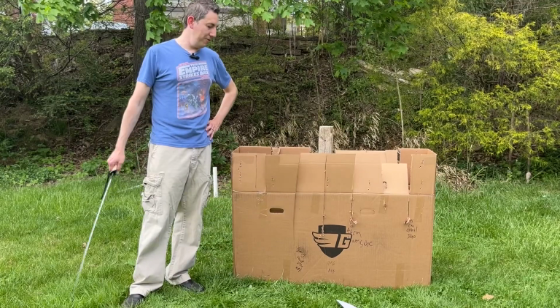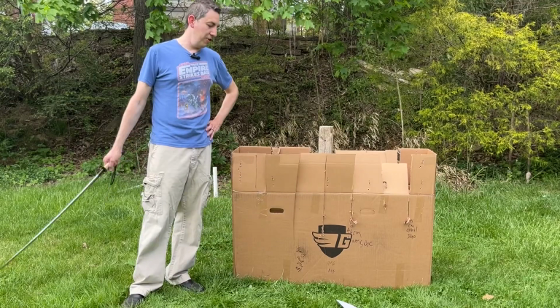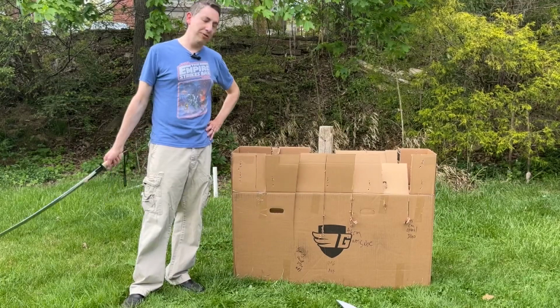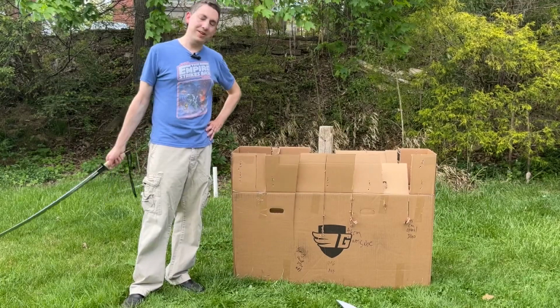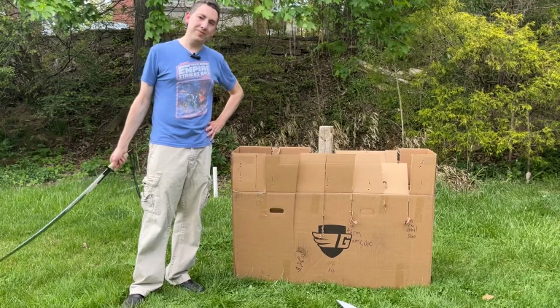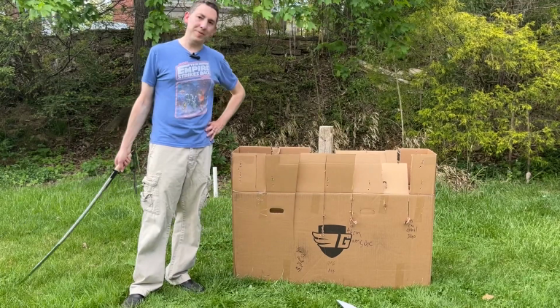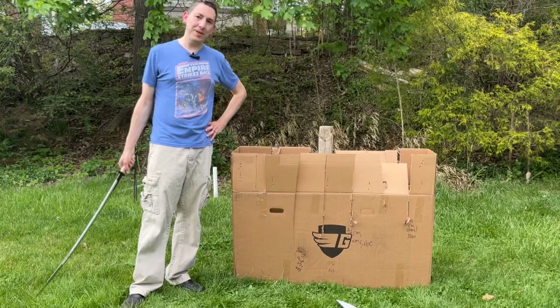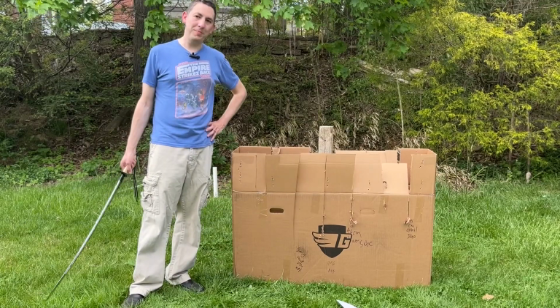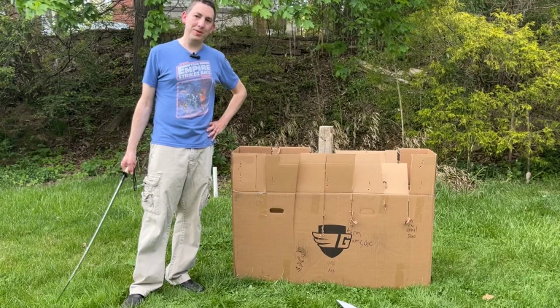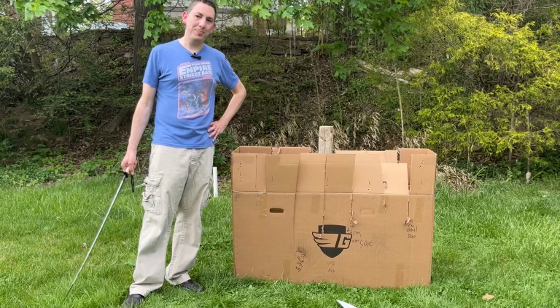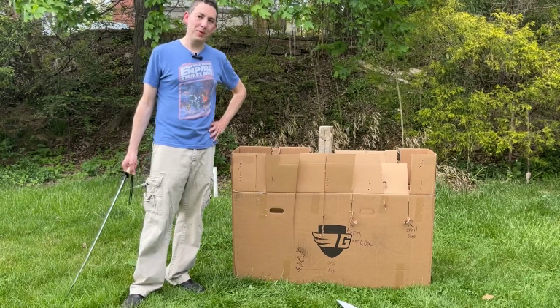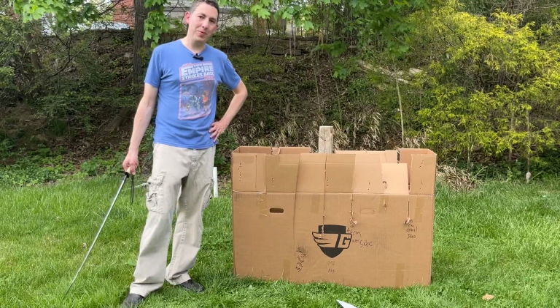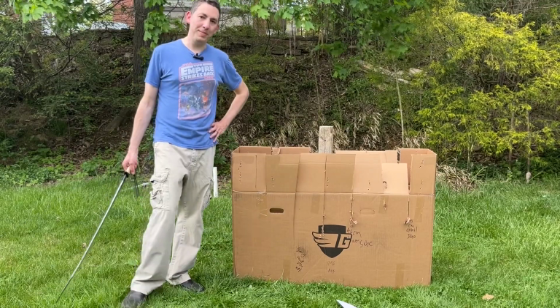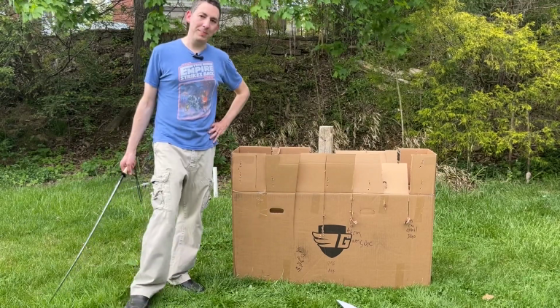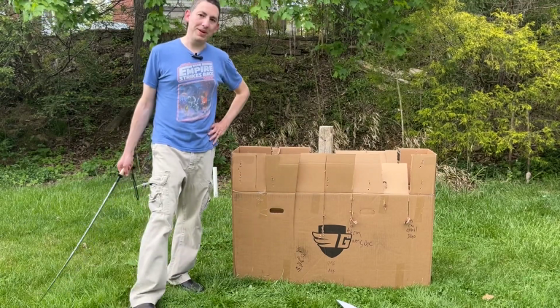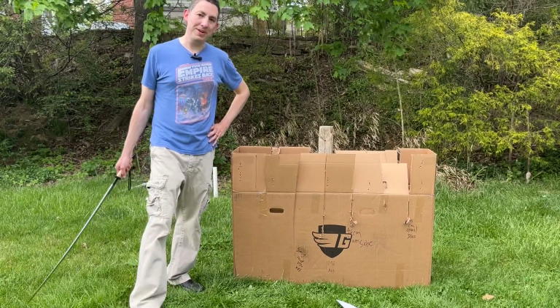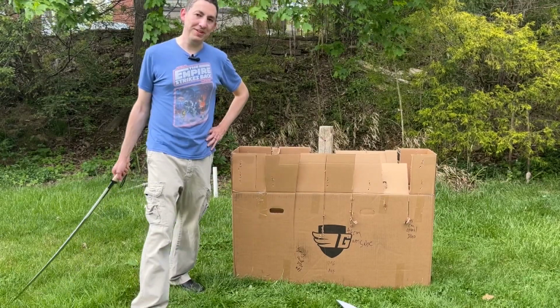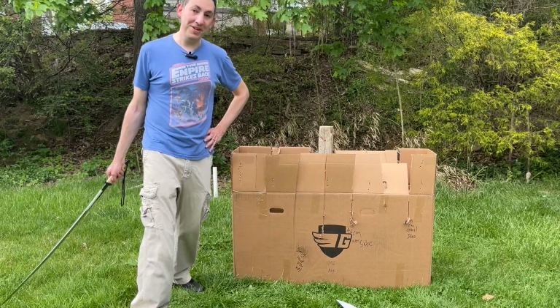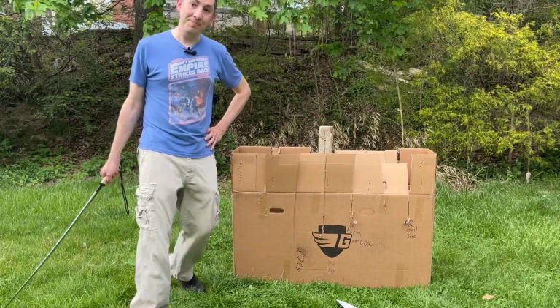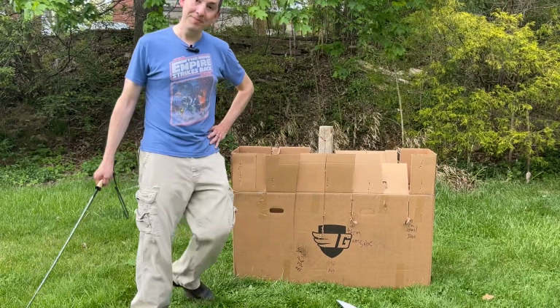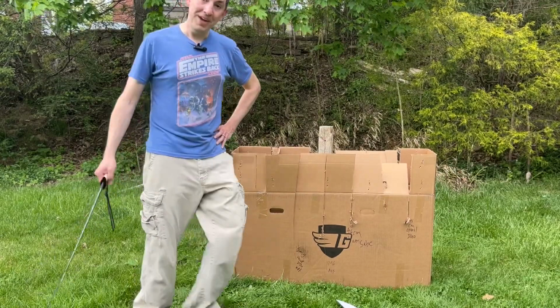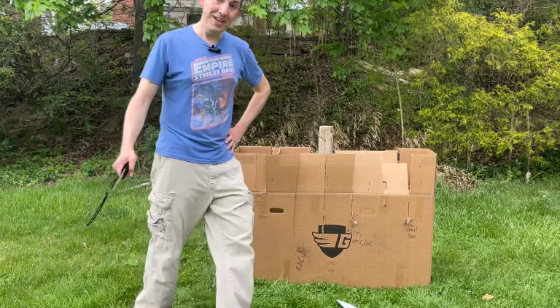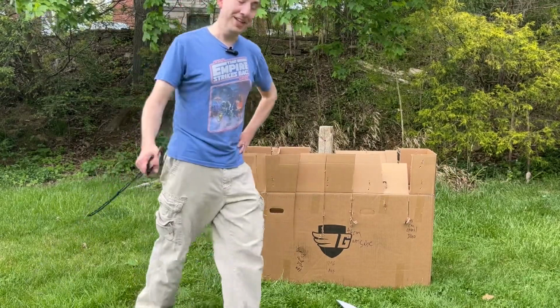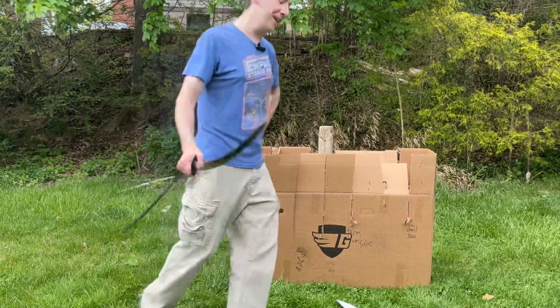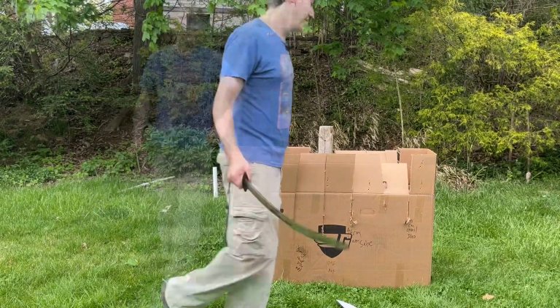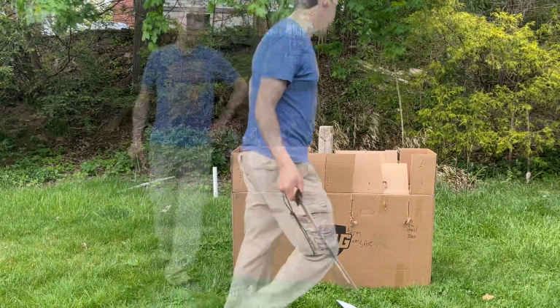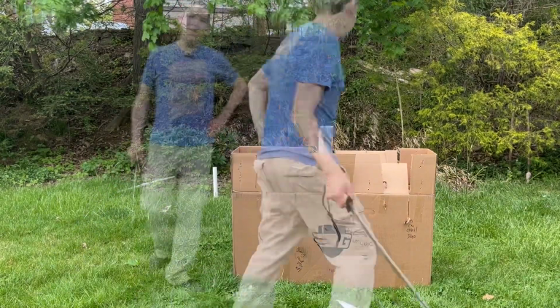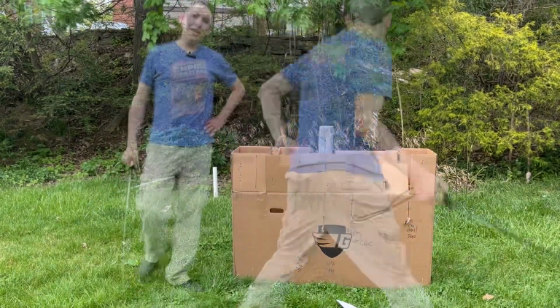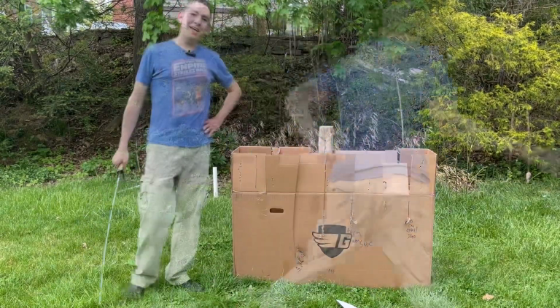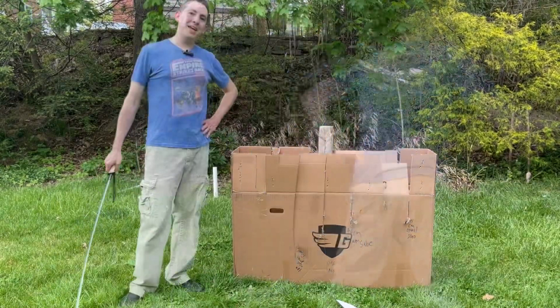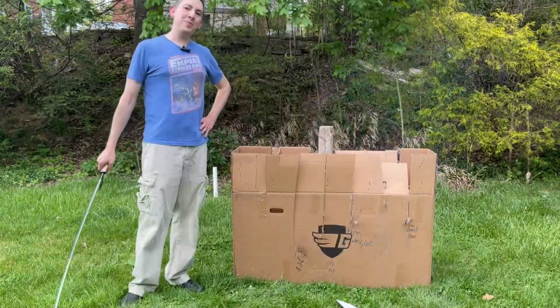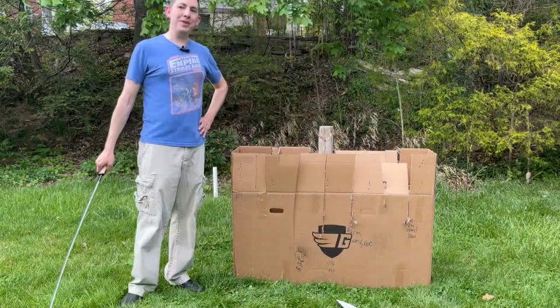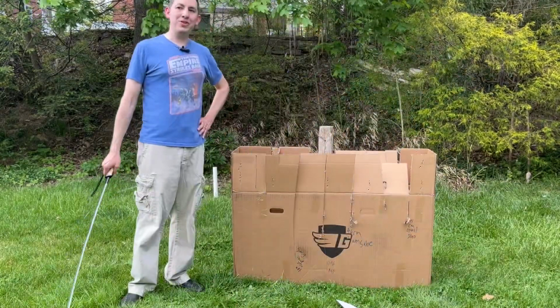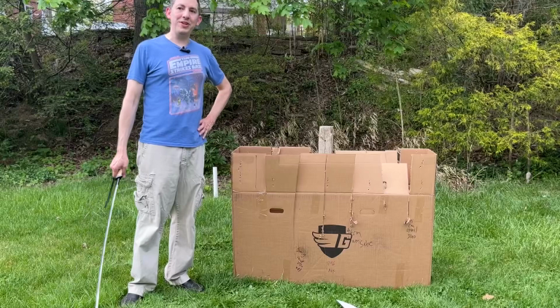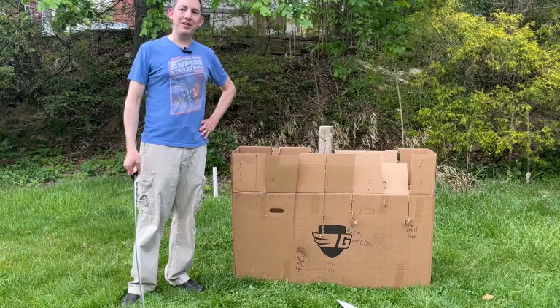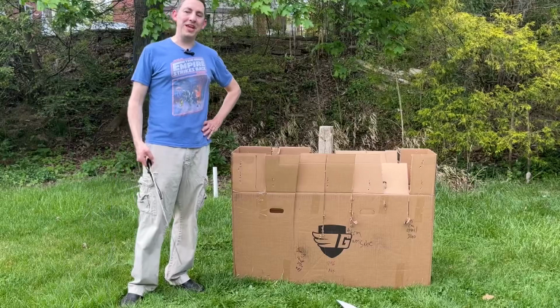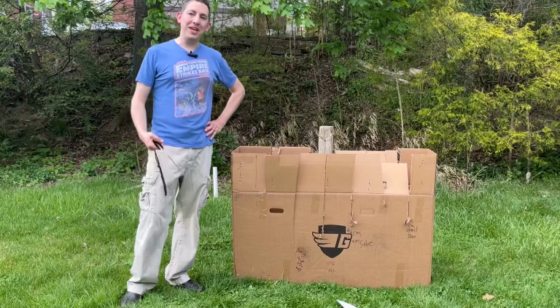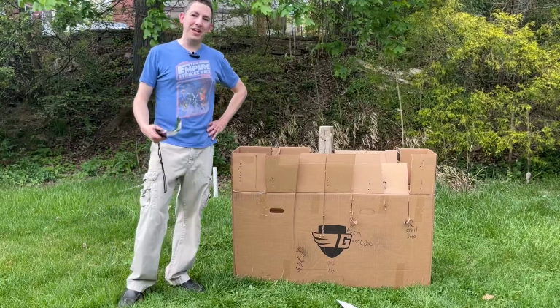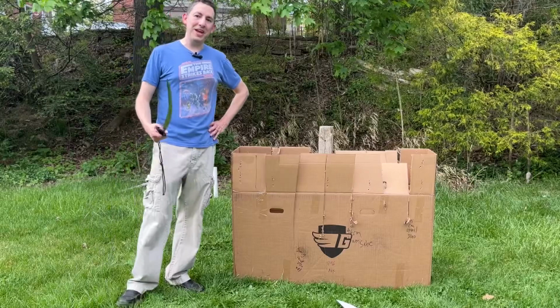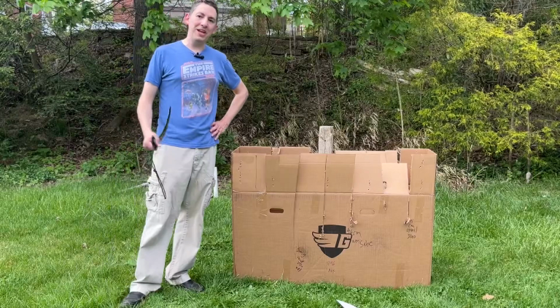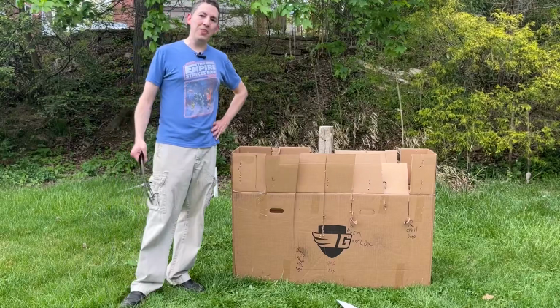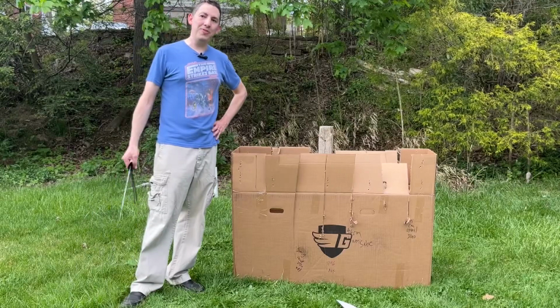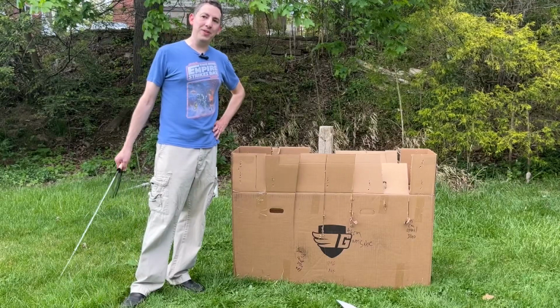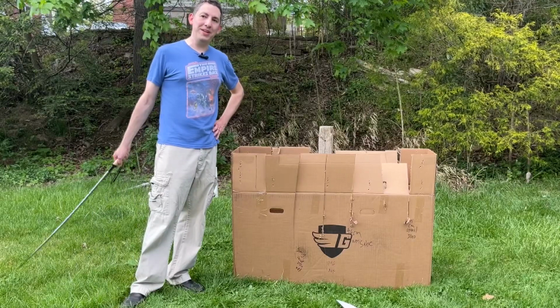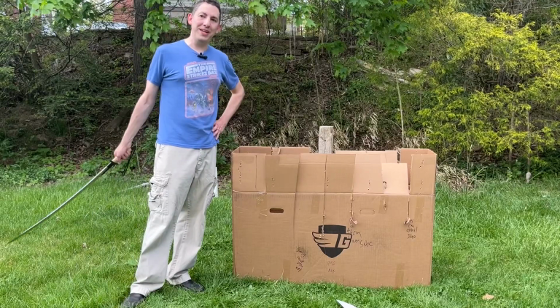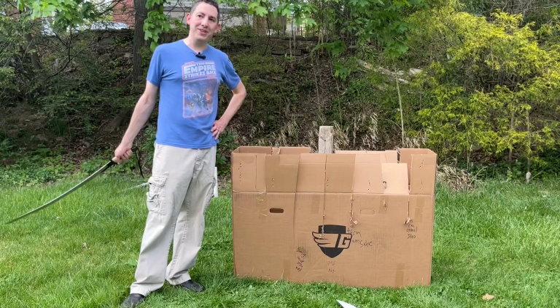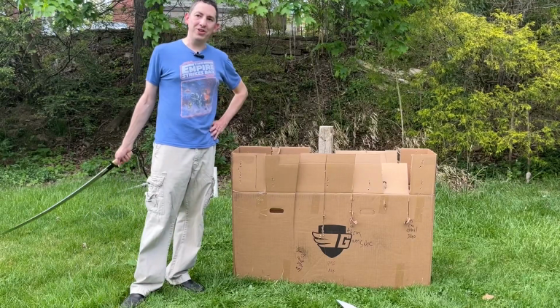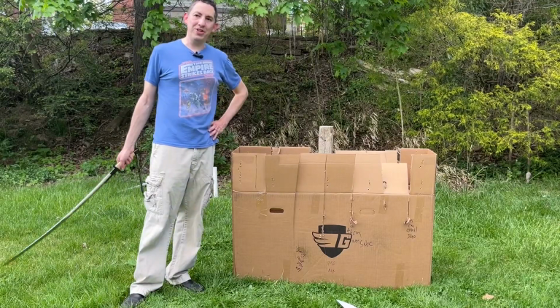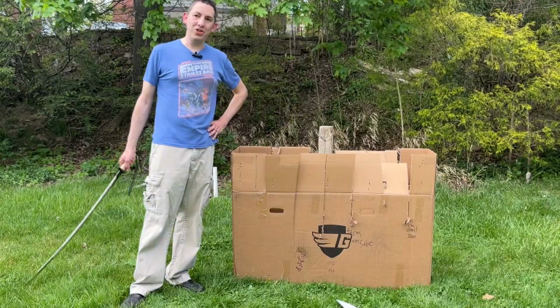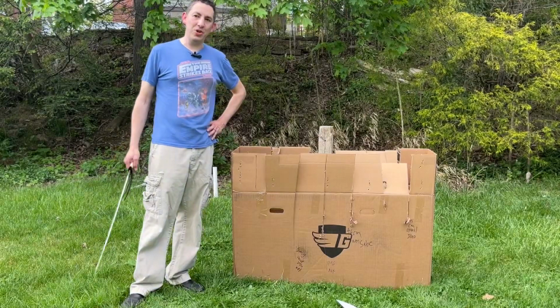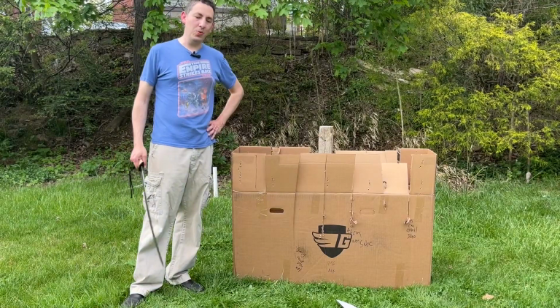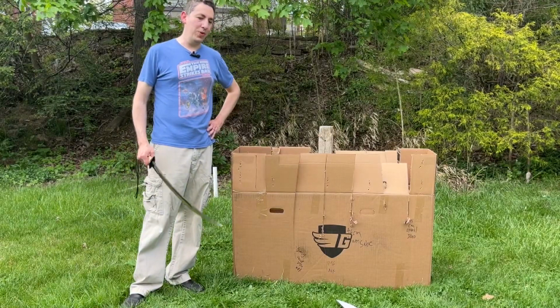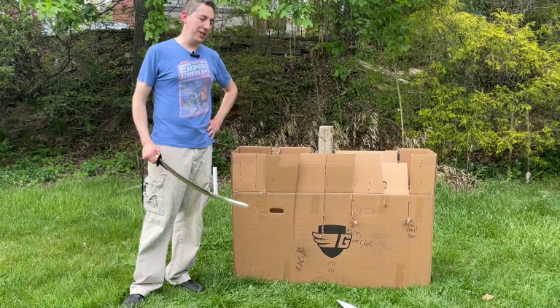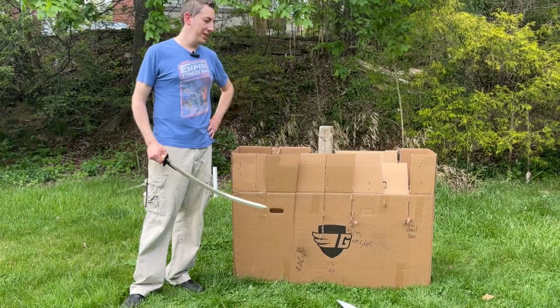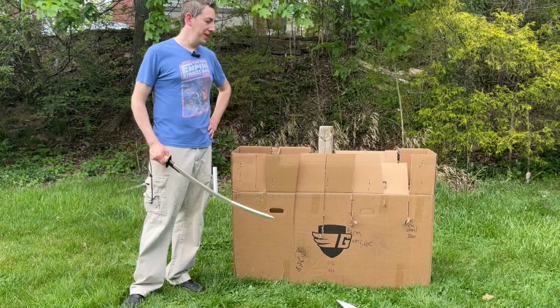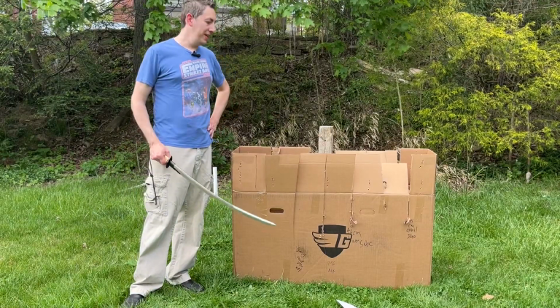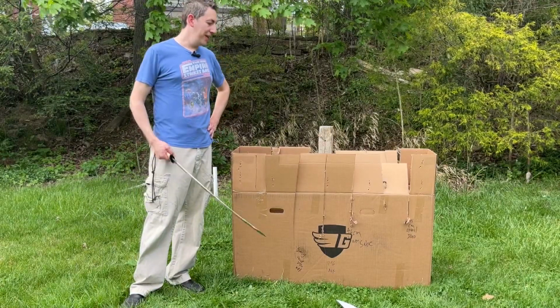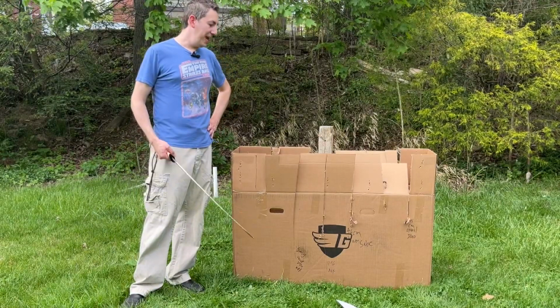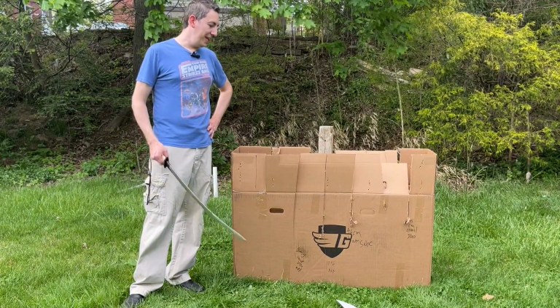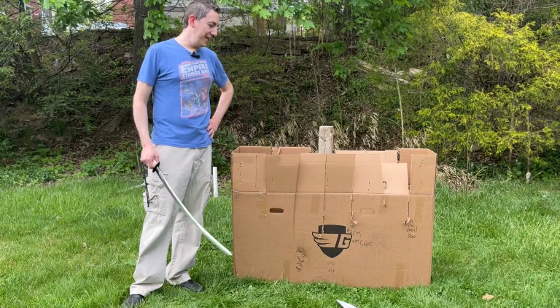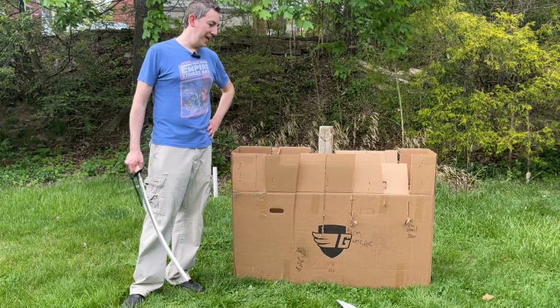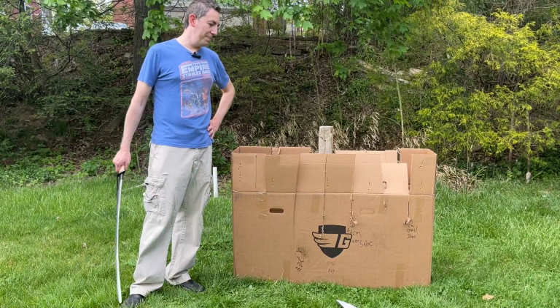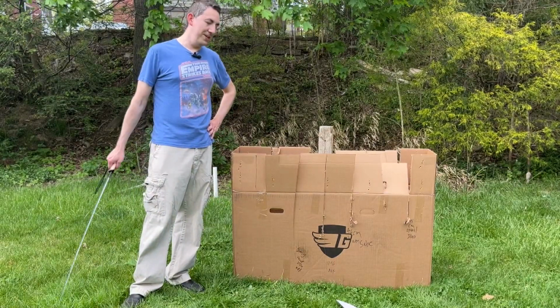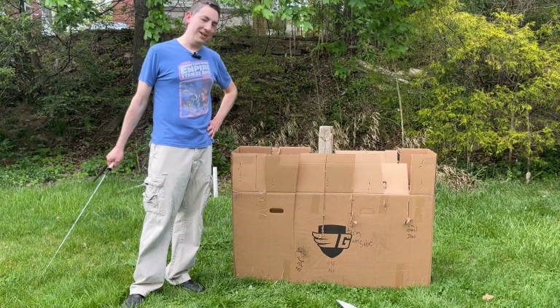And a good reason for me to put away my box. Until next time — today was just another fun test to show what can and can't be done.